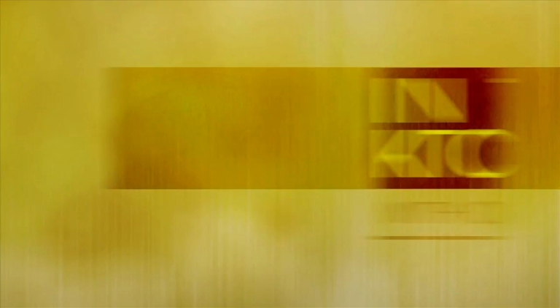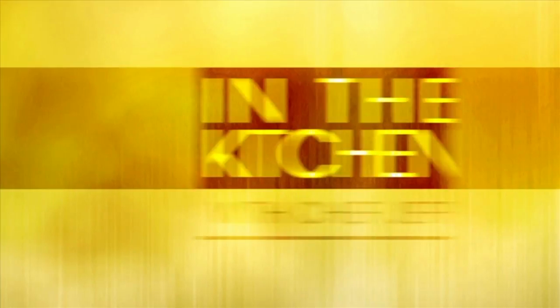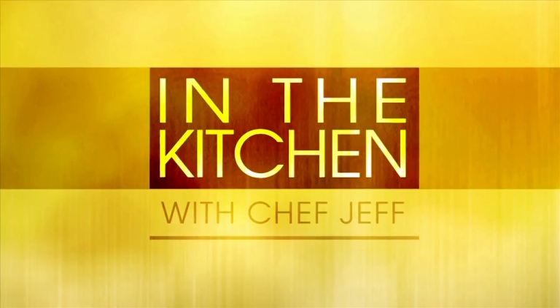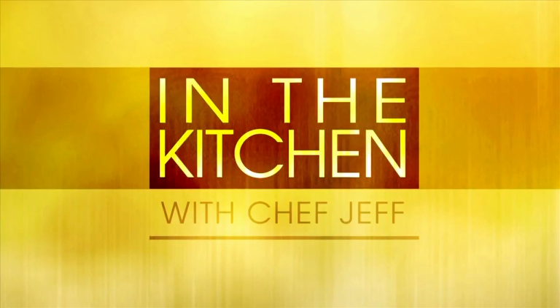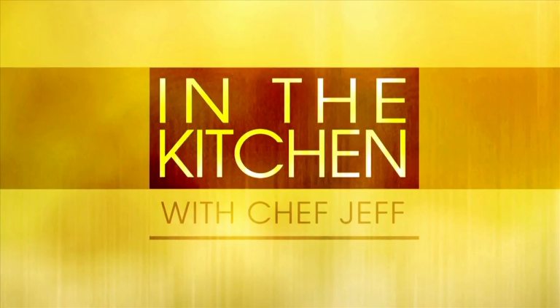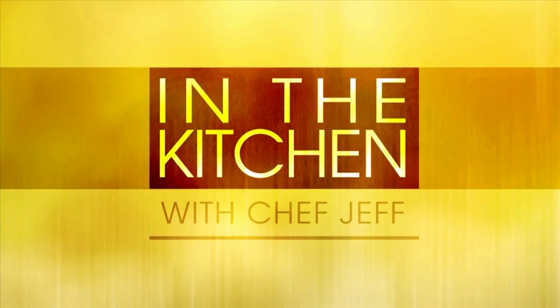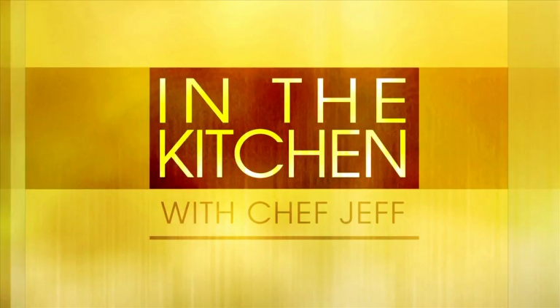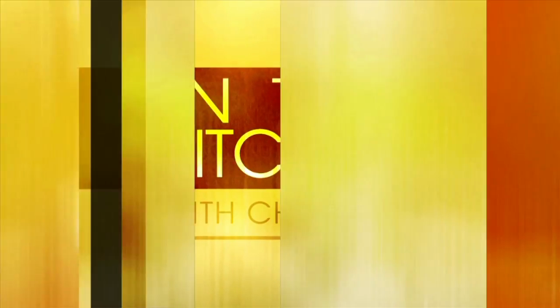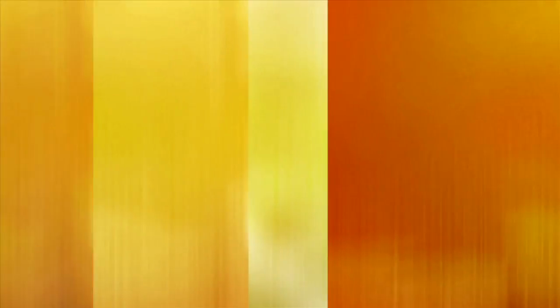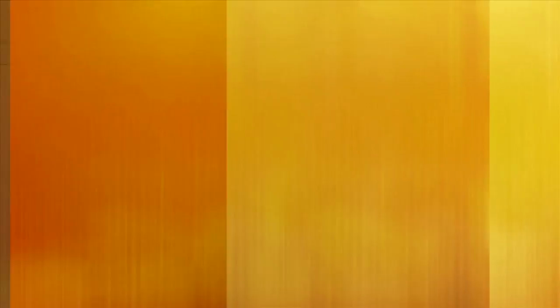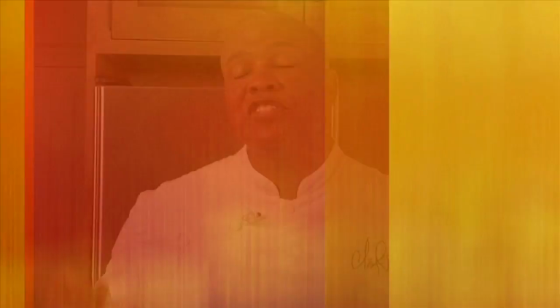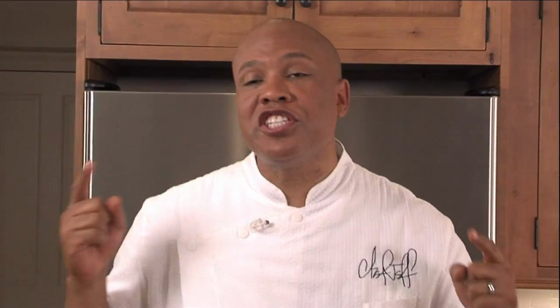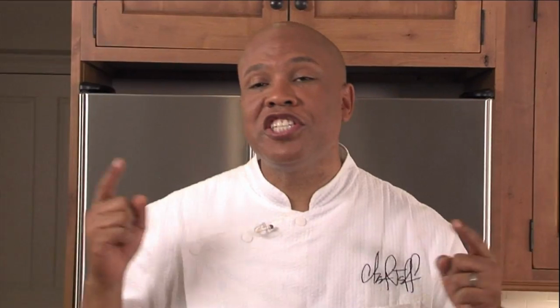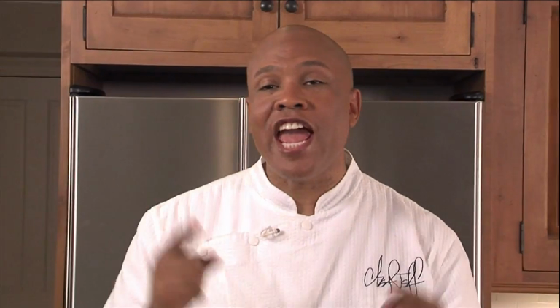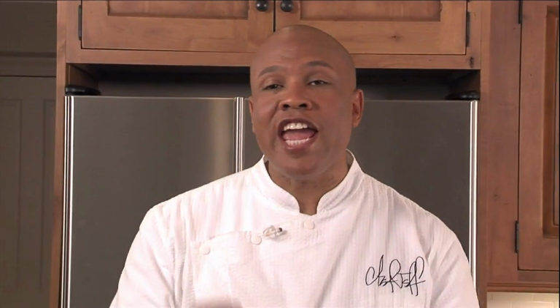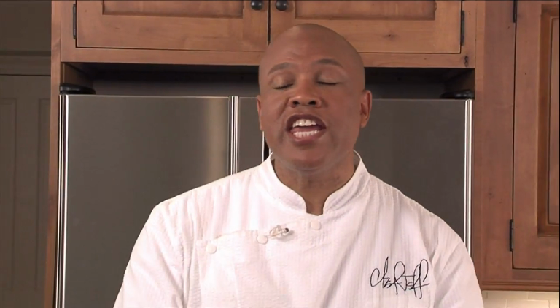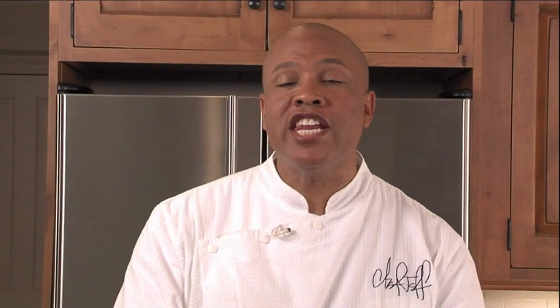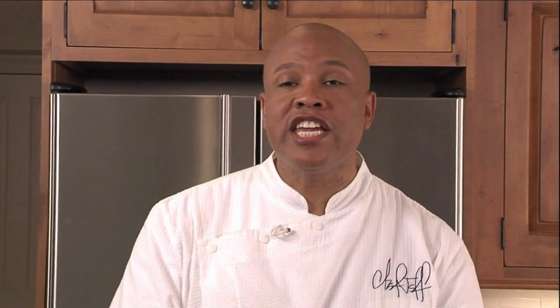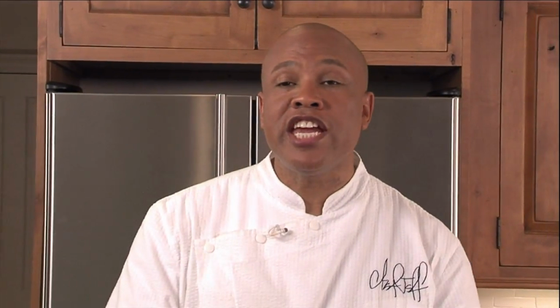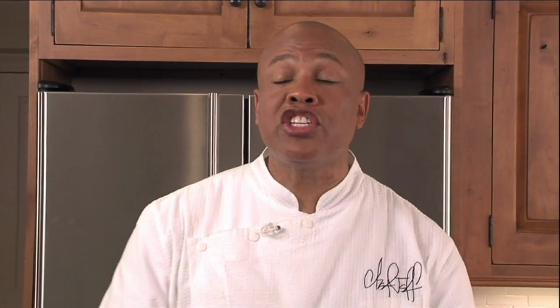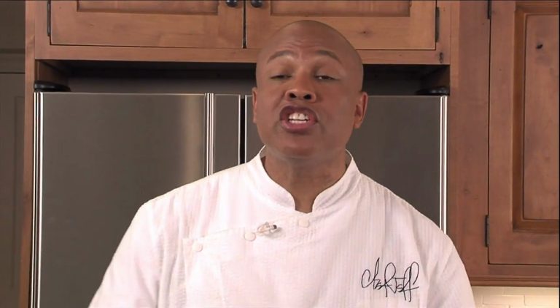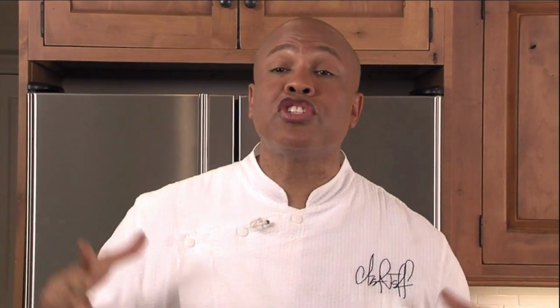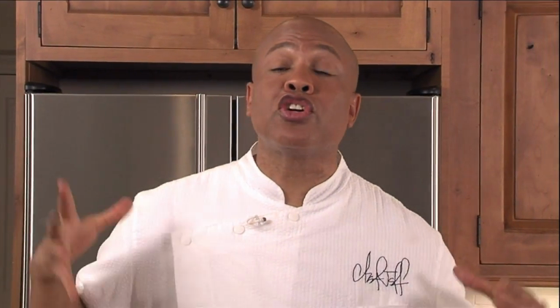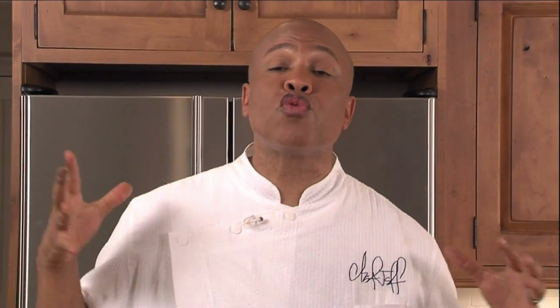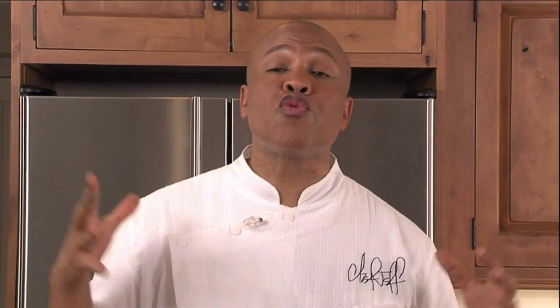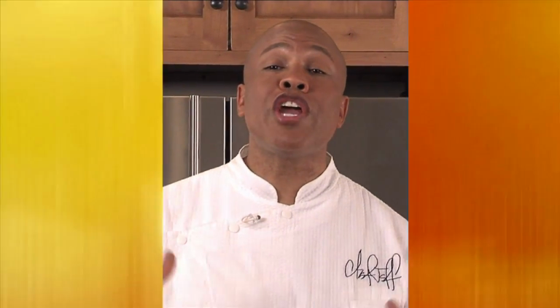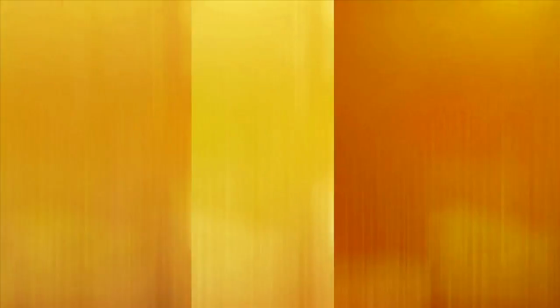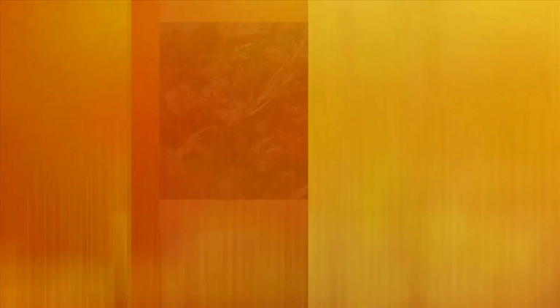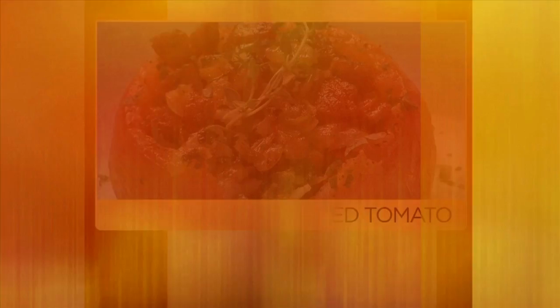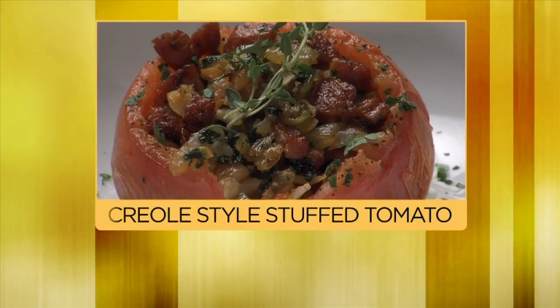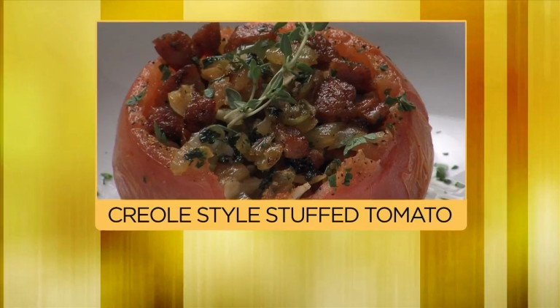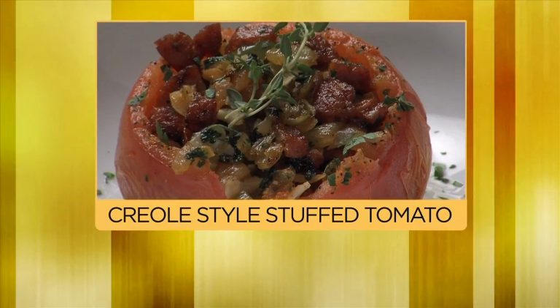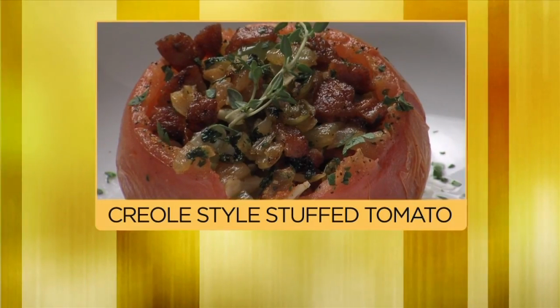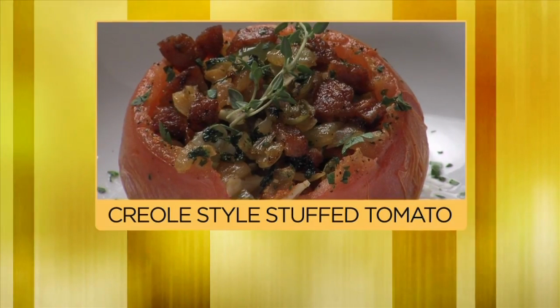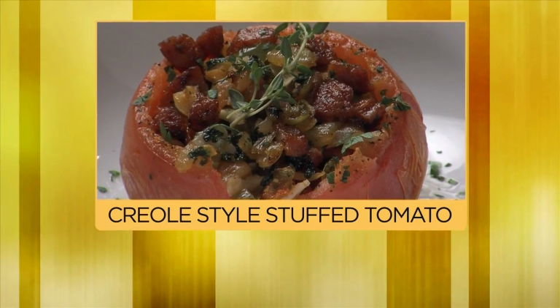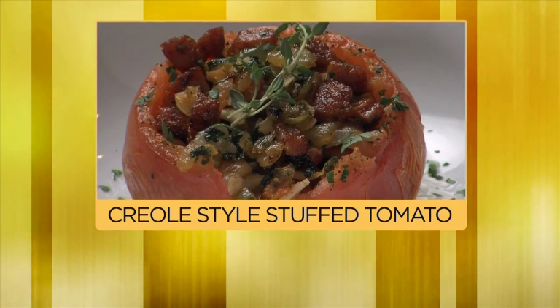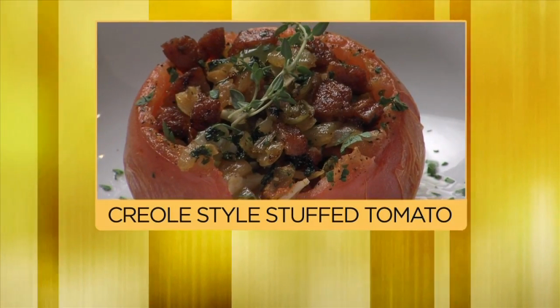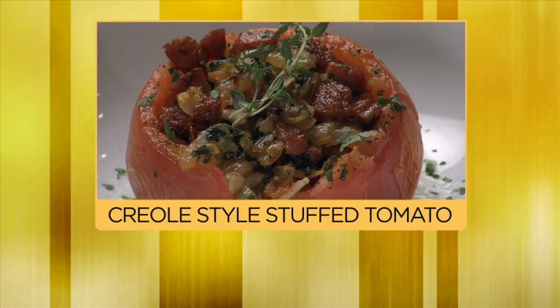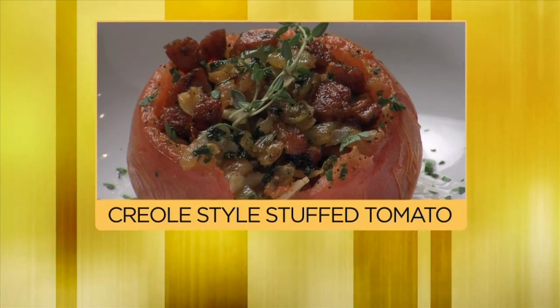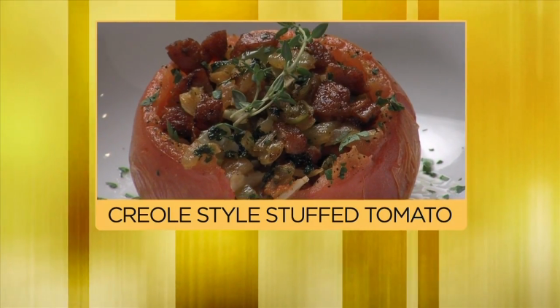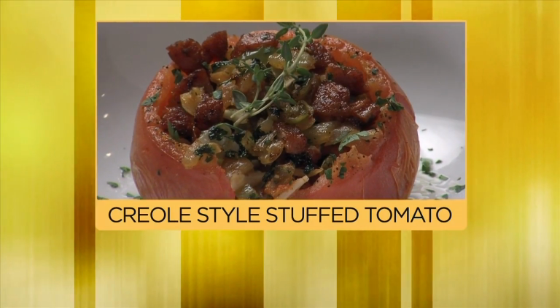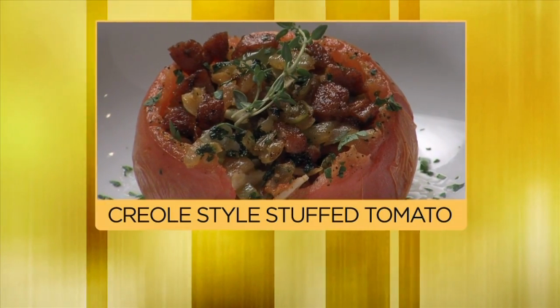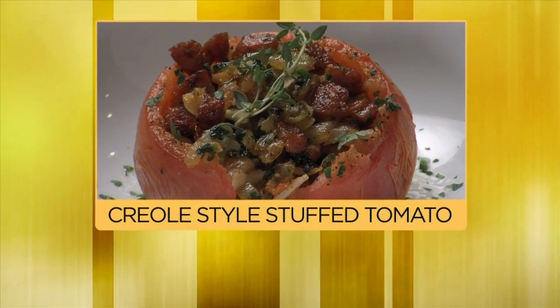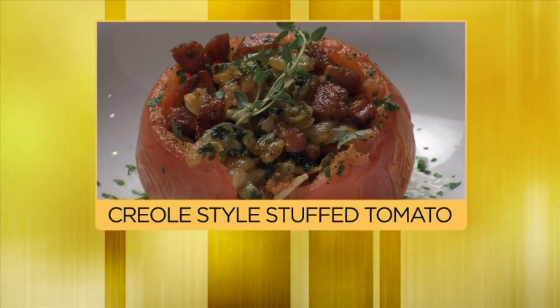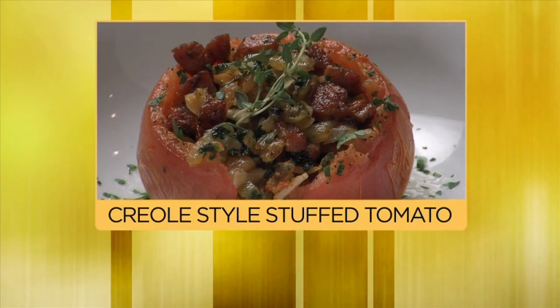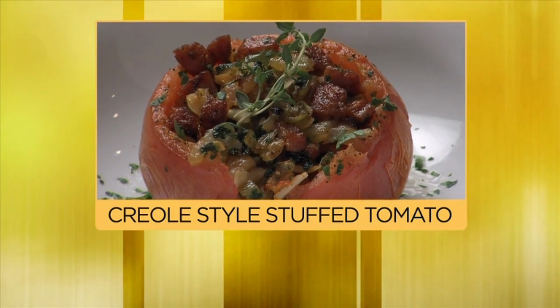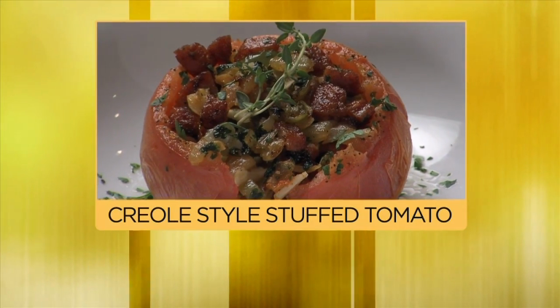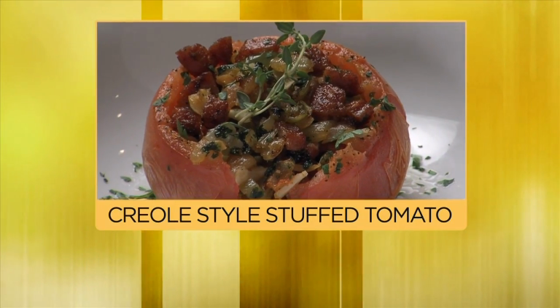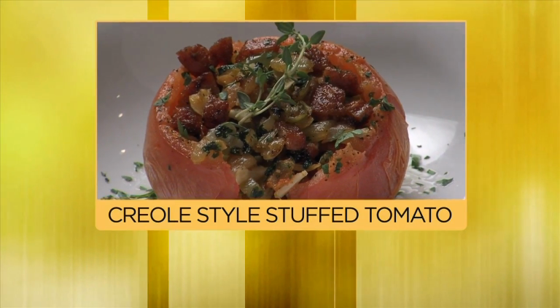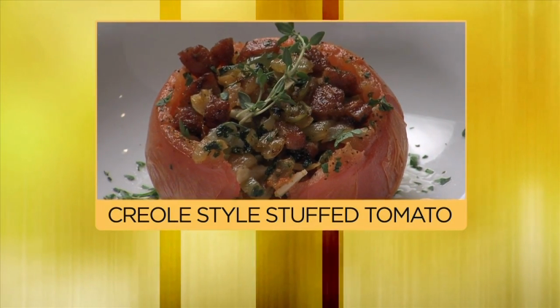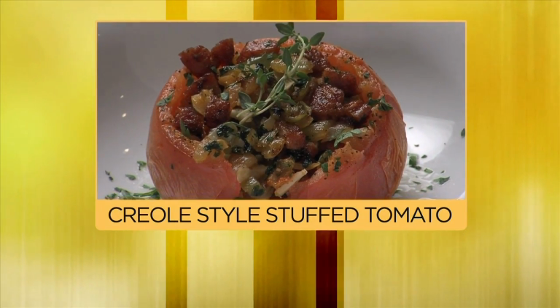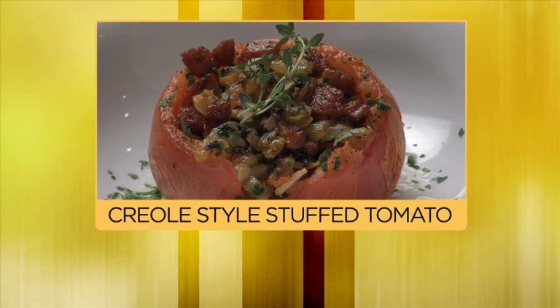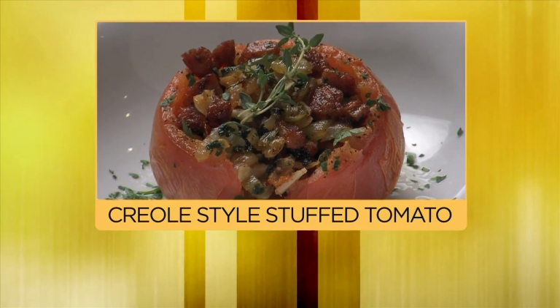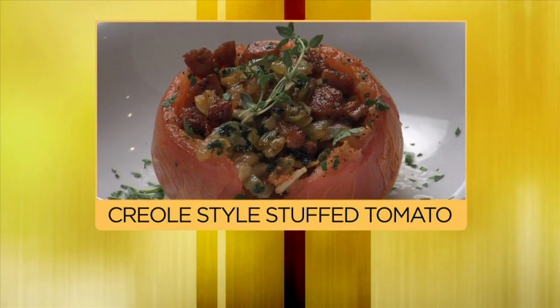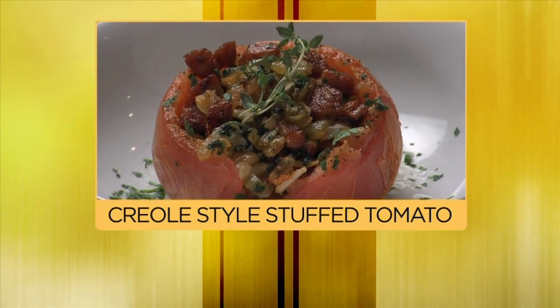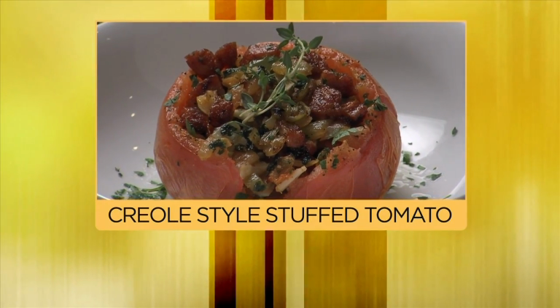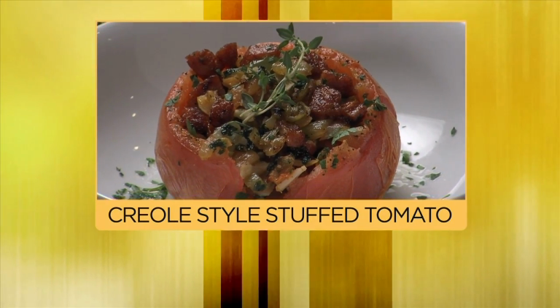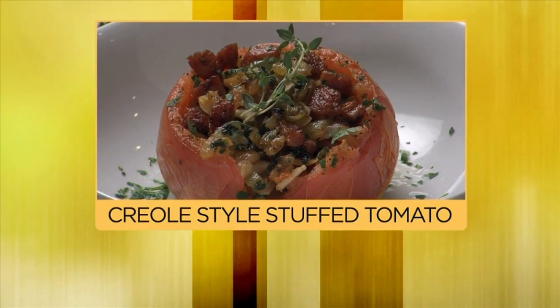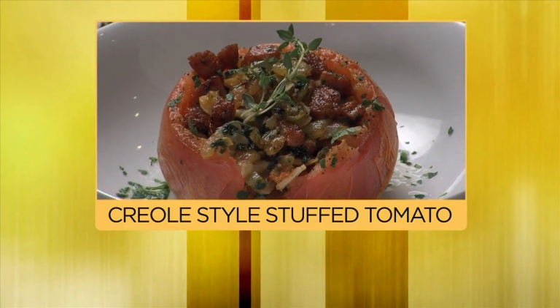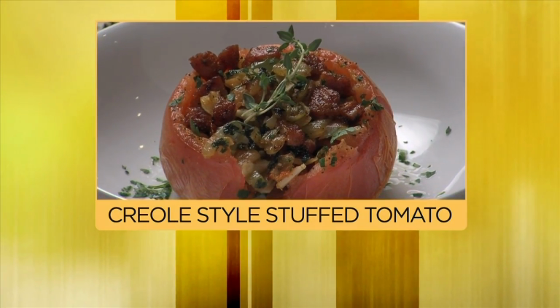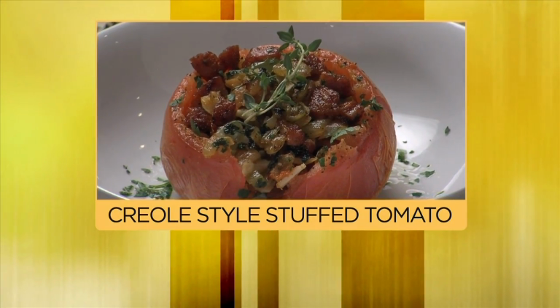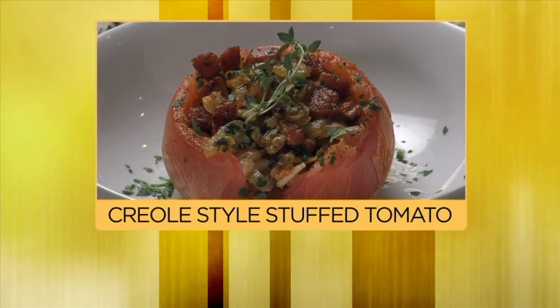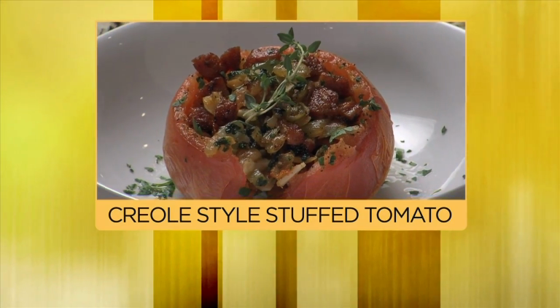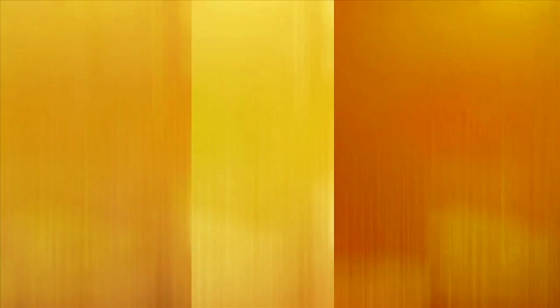Hi, I'm Chef Jeff, and today in the kitchen is a Creole-style stuffed tomato with andouille sausage and some vegetables.